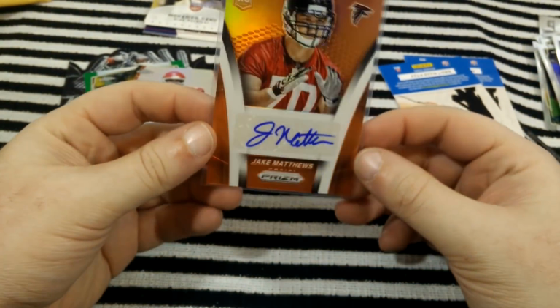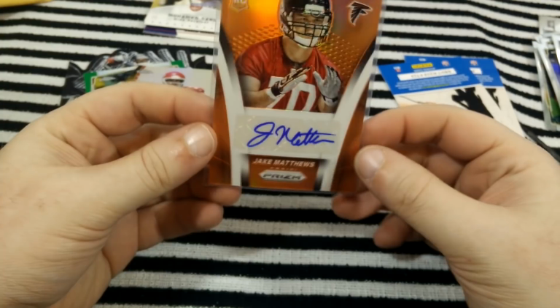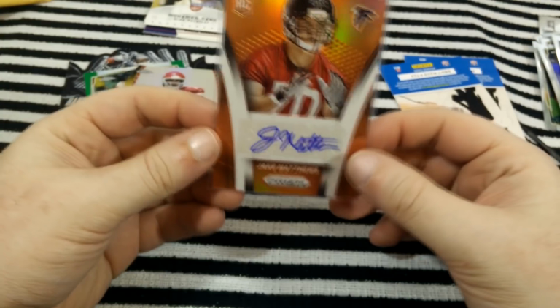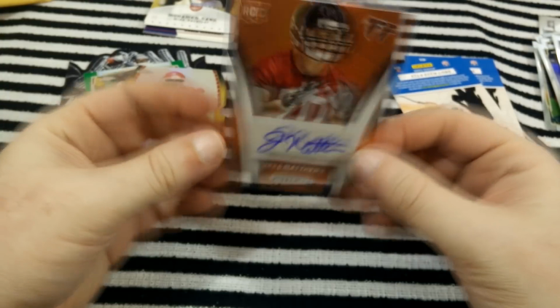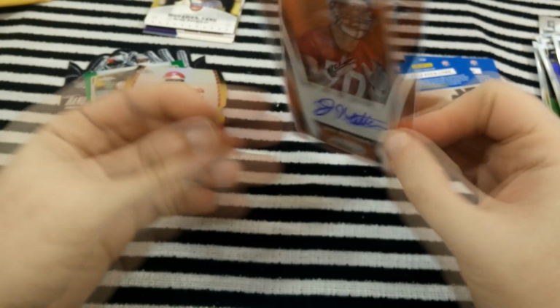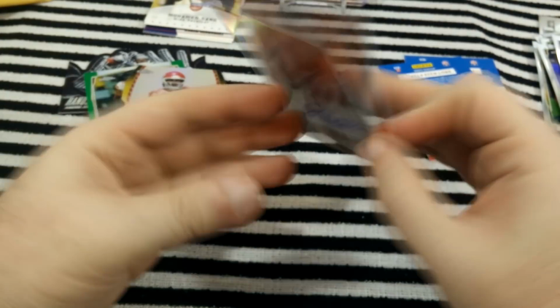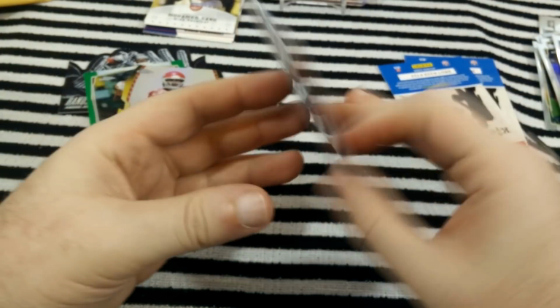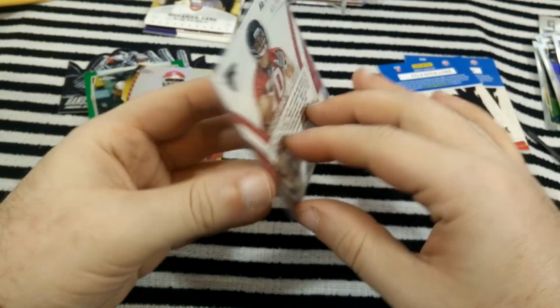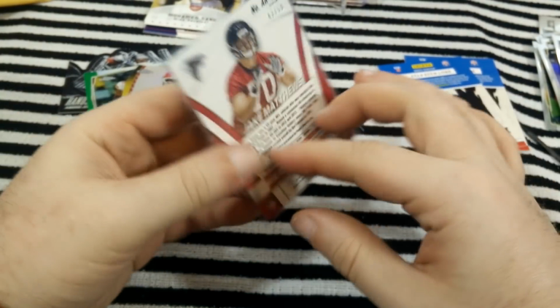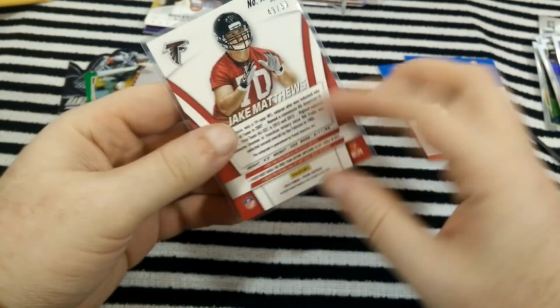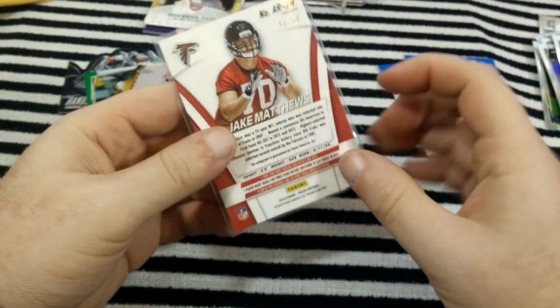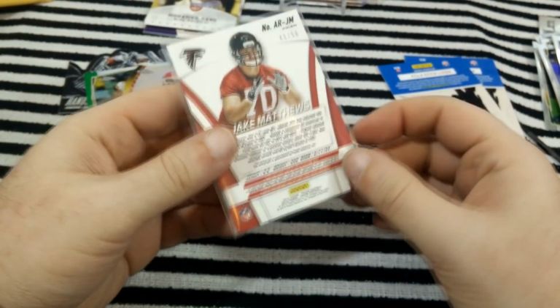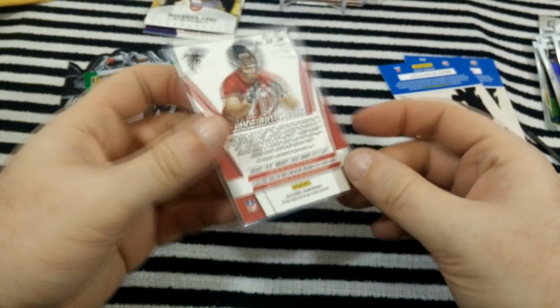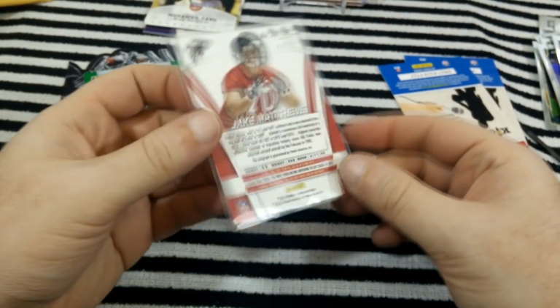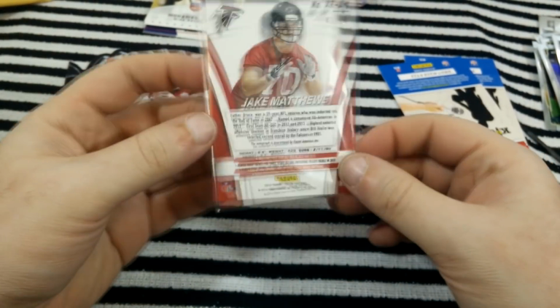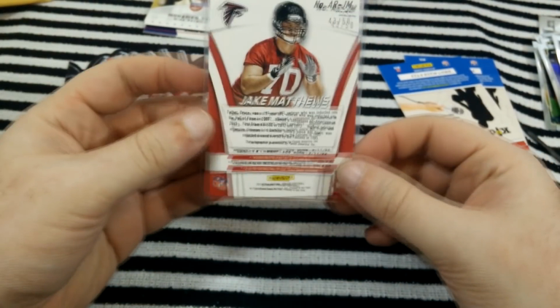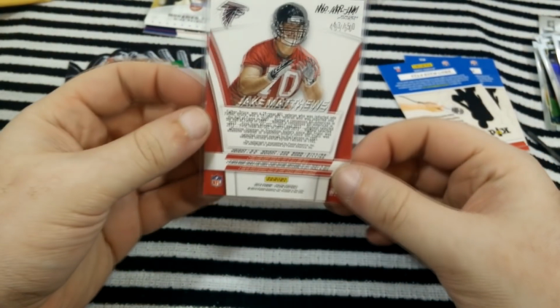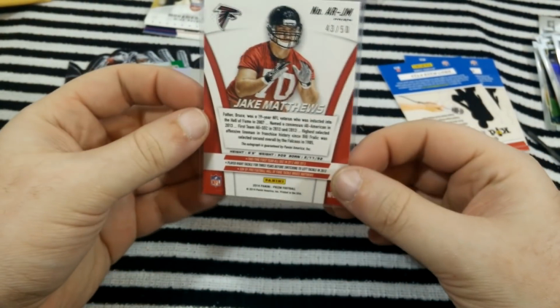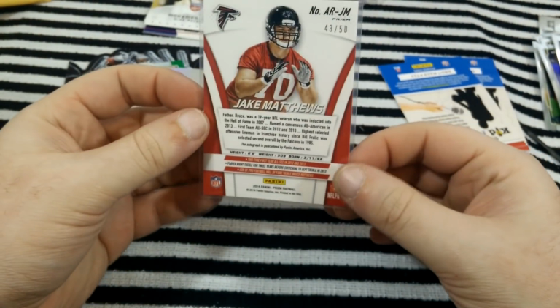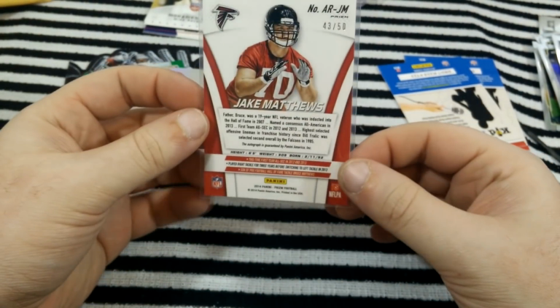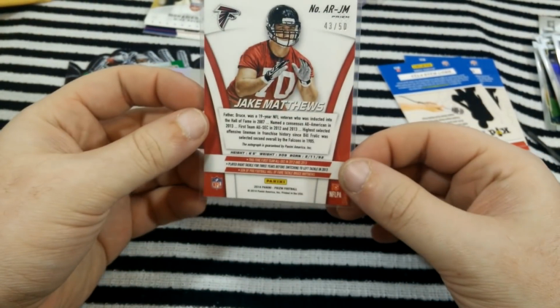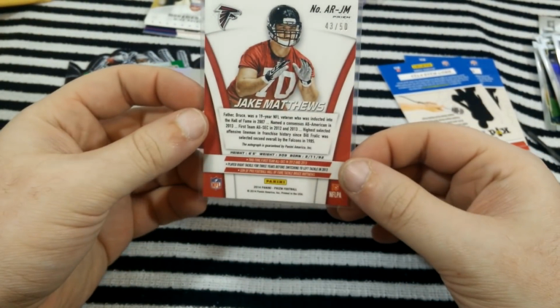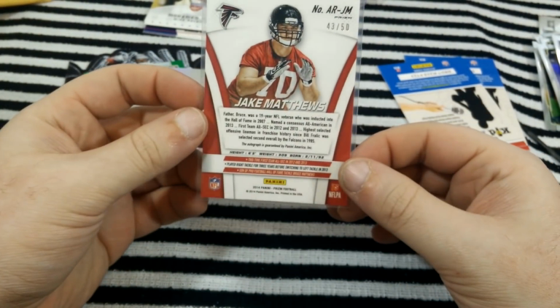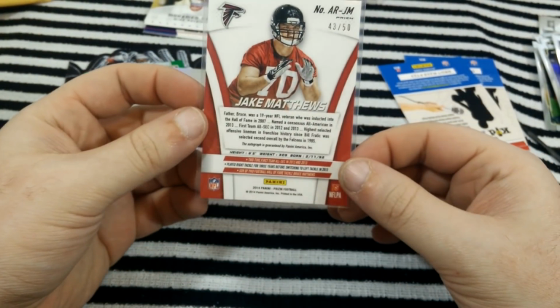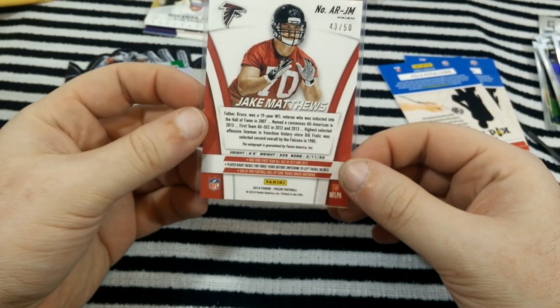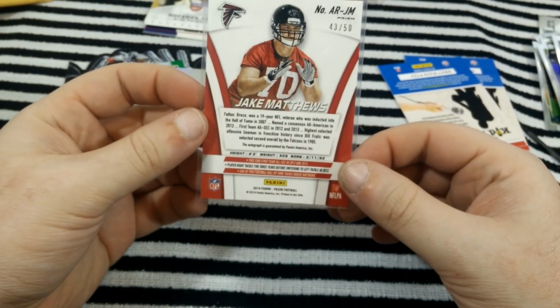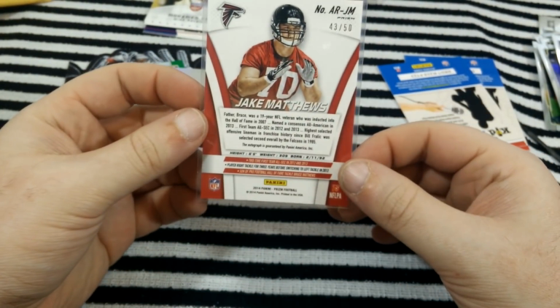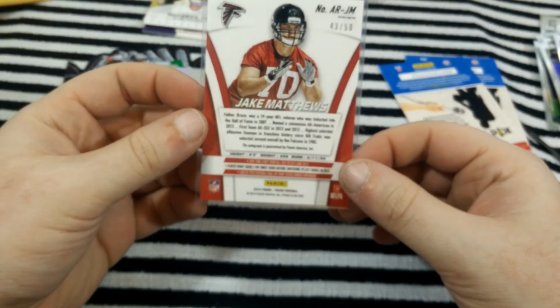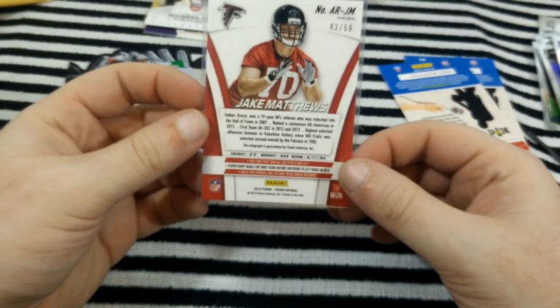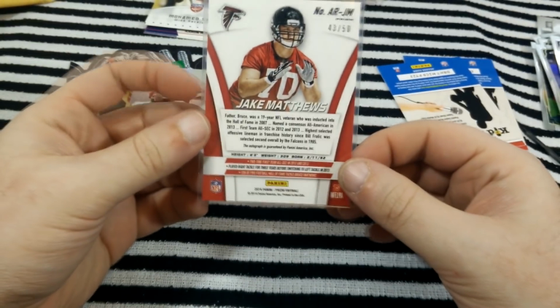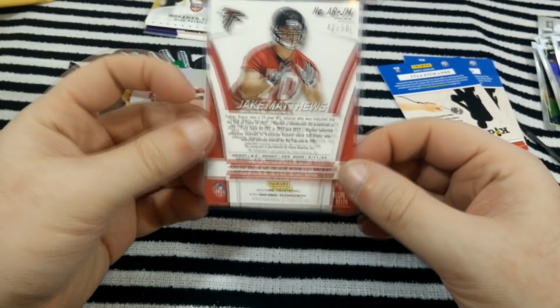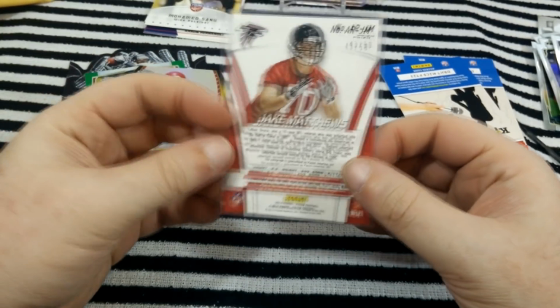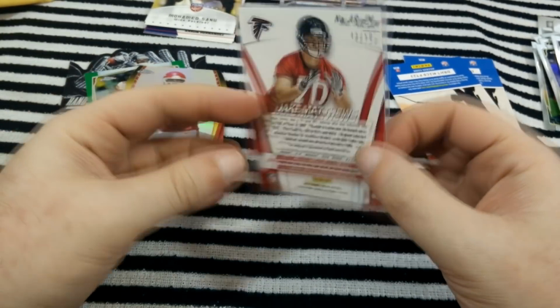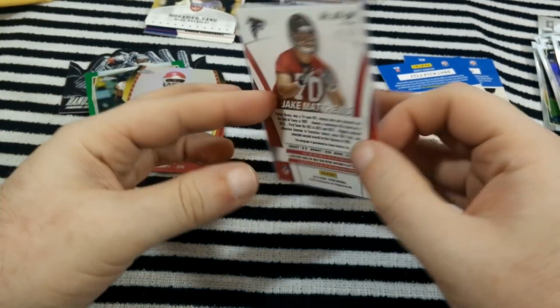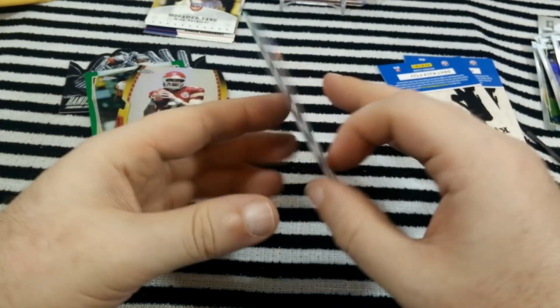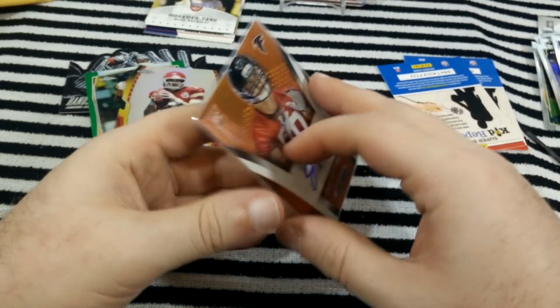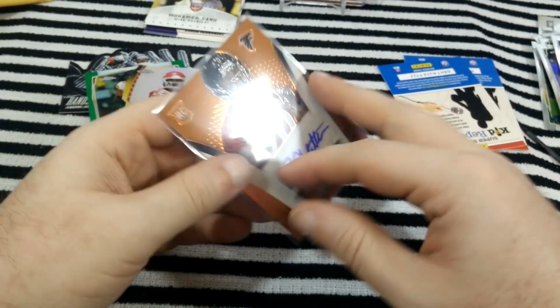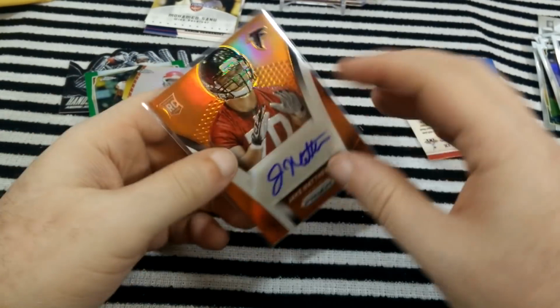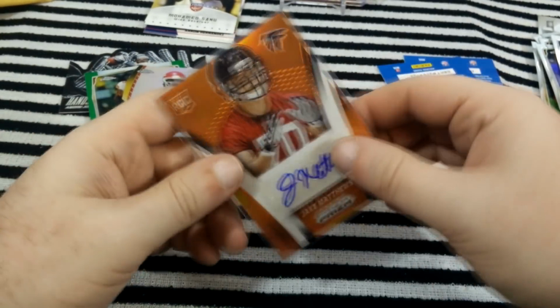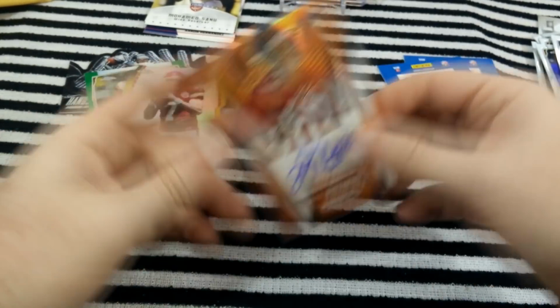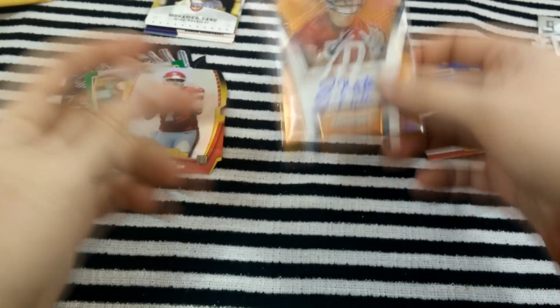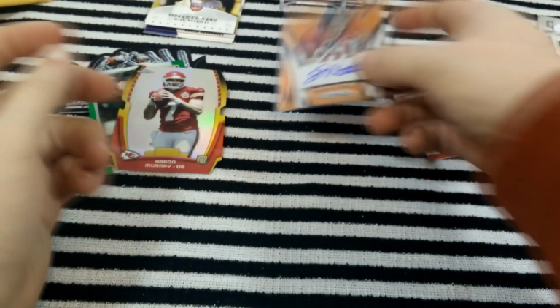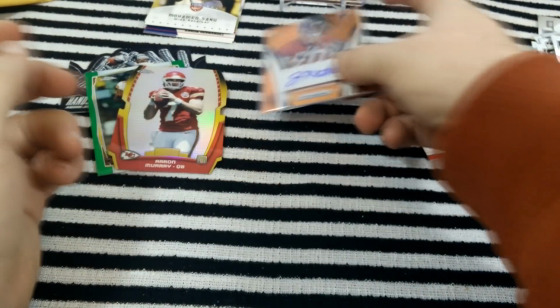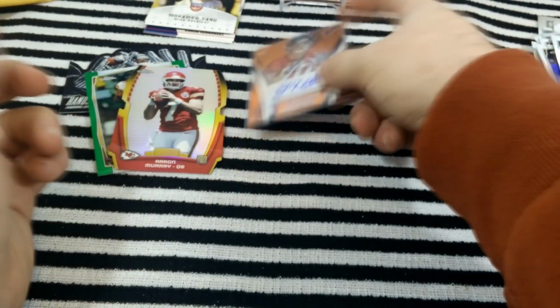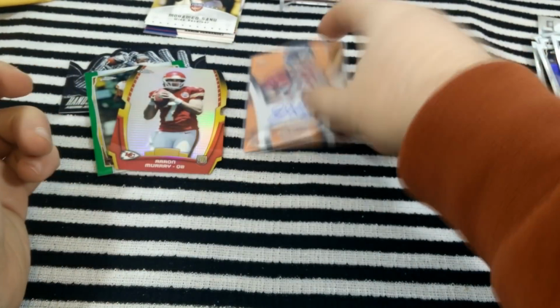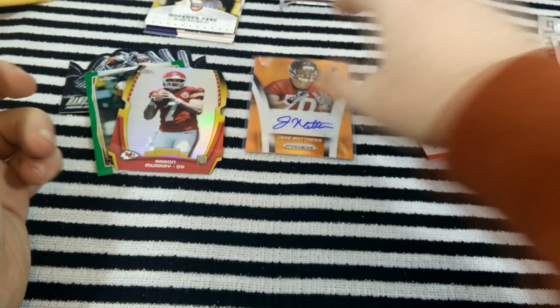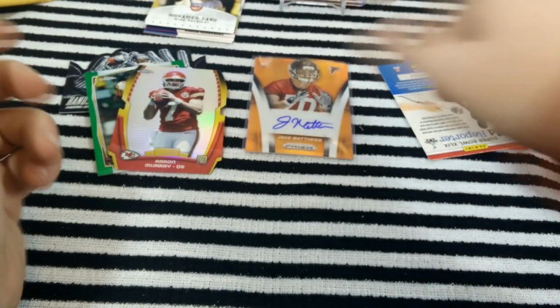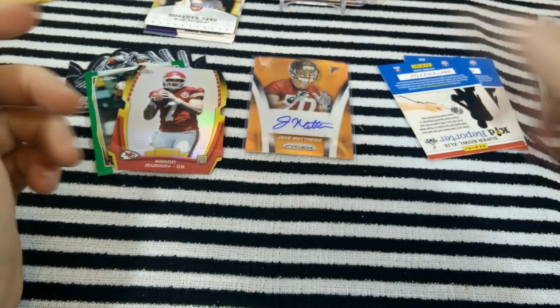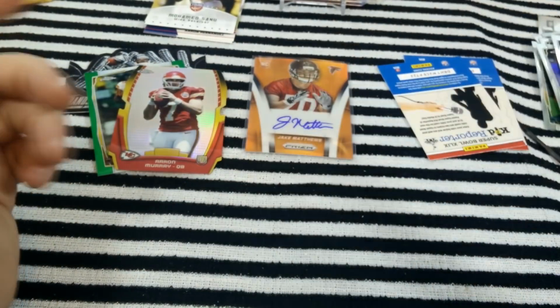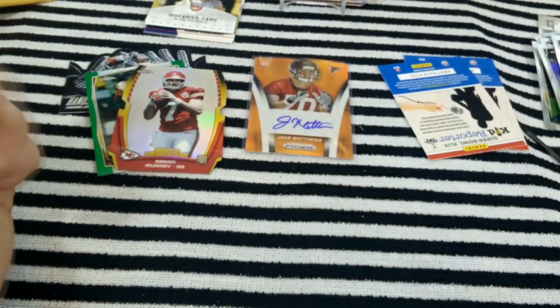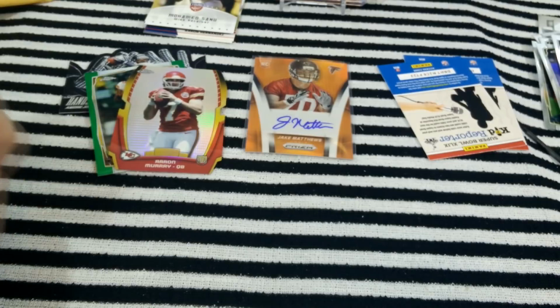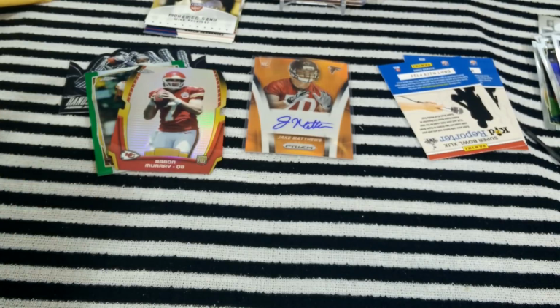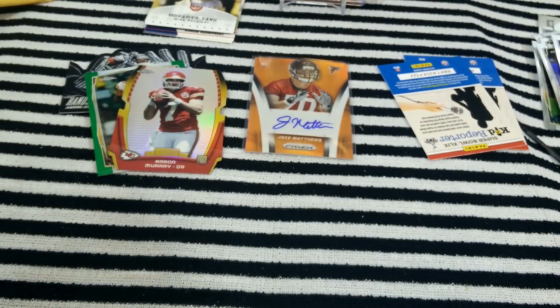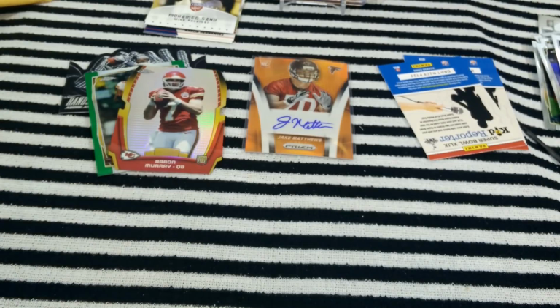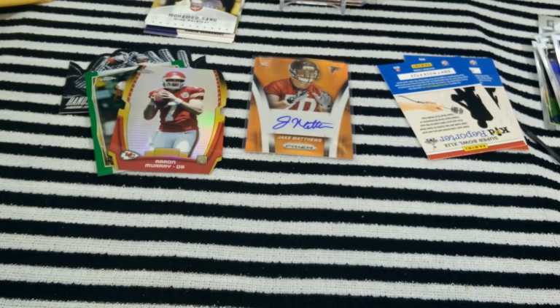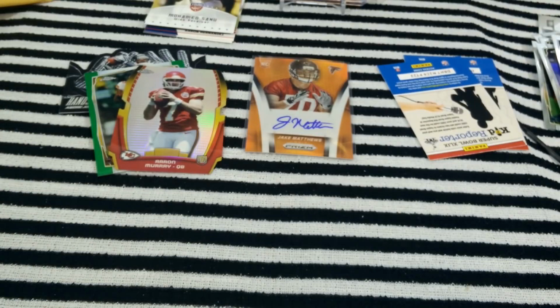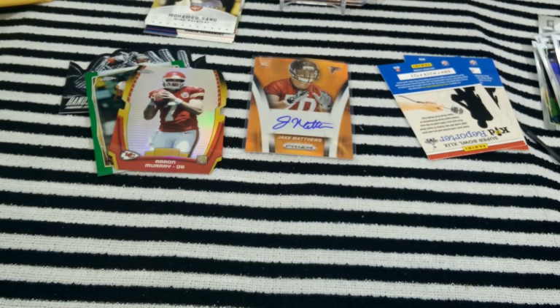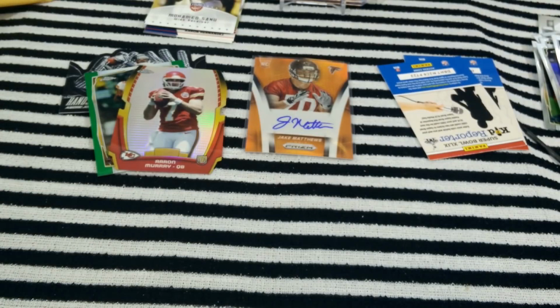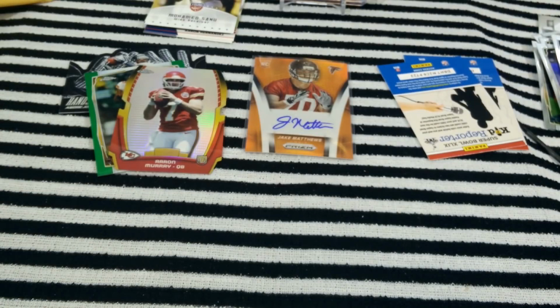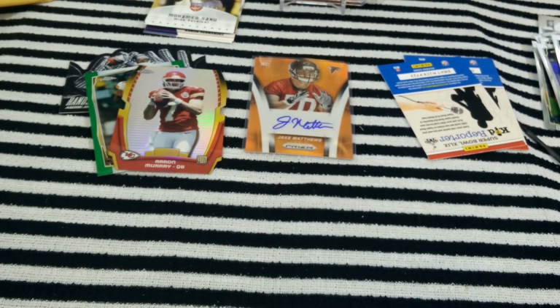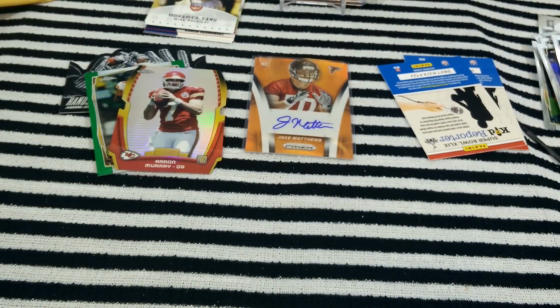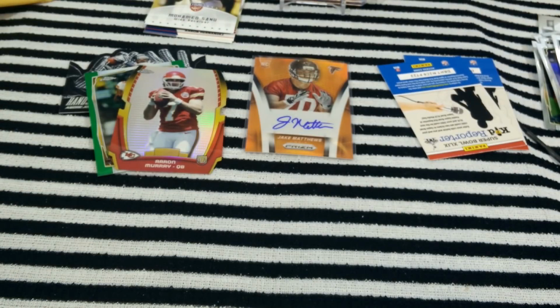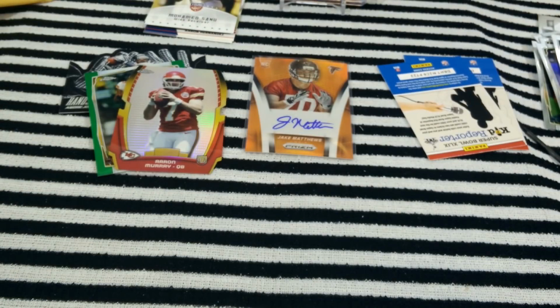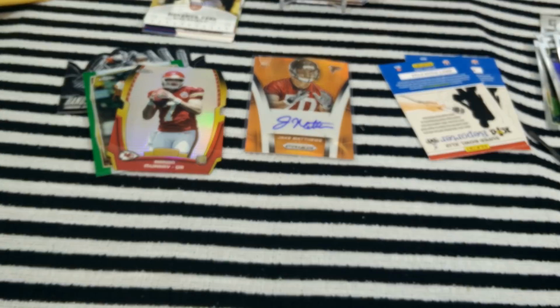Cool, it's an orange parallel numbered to 50. Thanks for watching. Keep an eye out for some more videos.